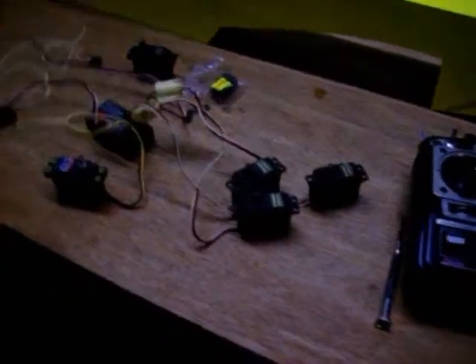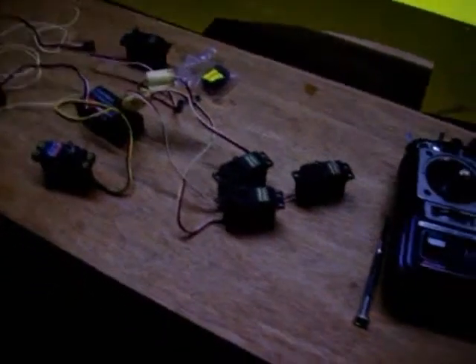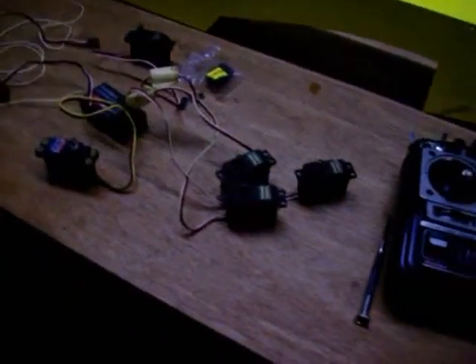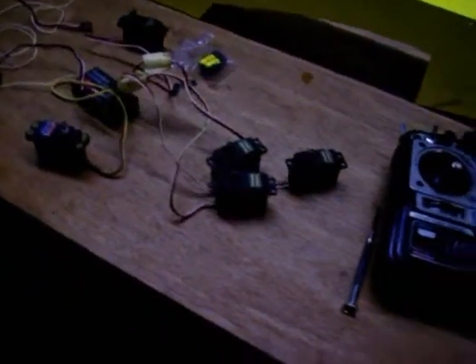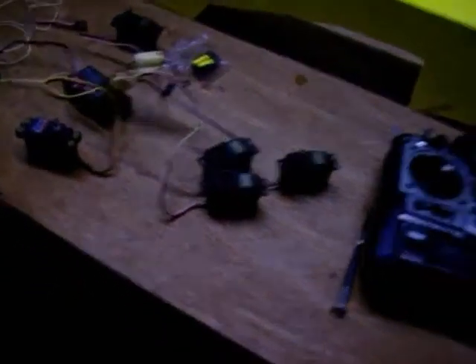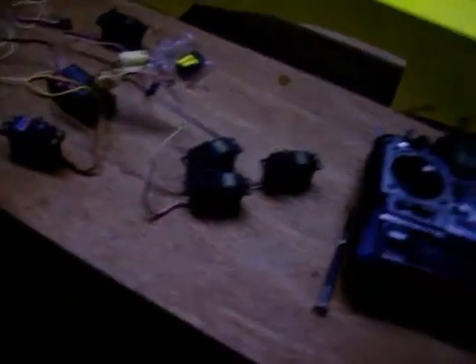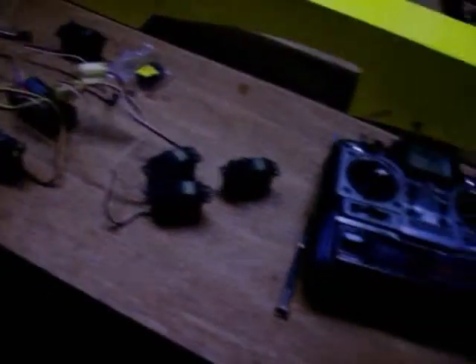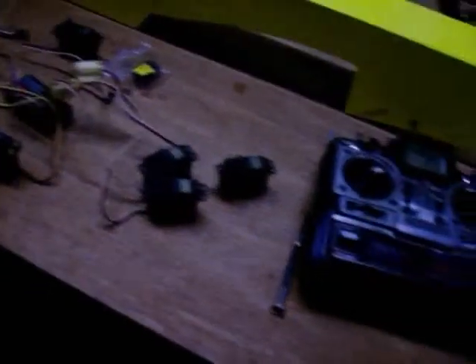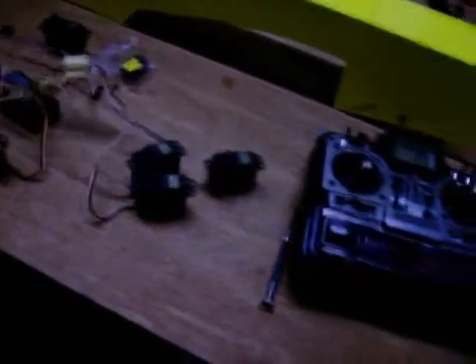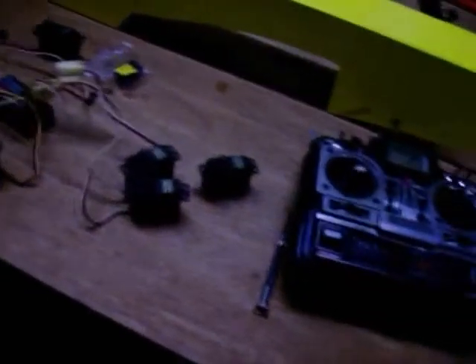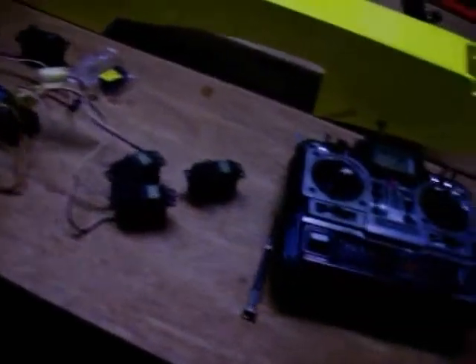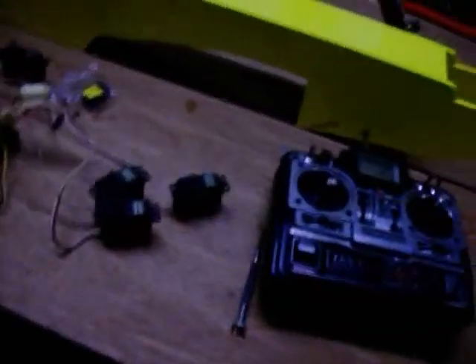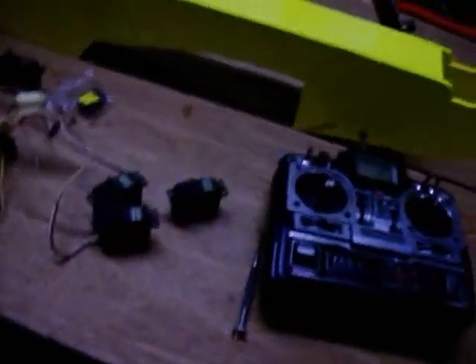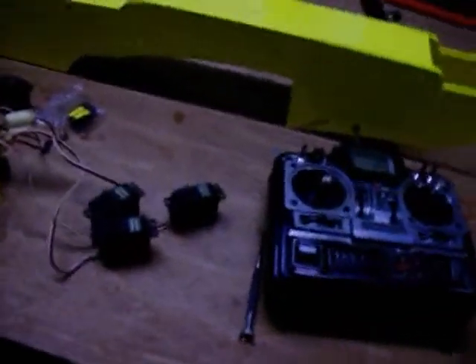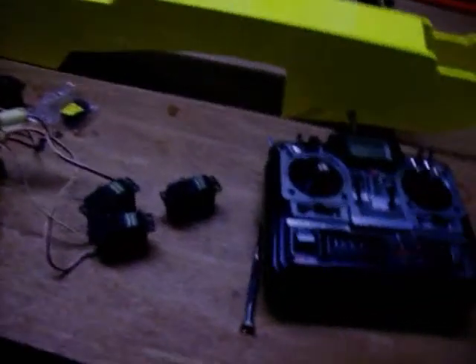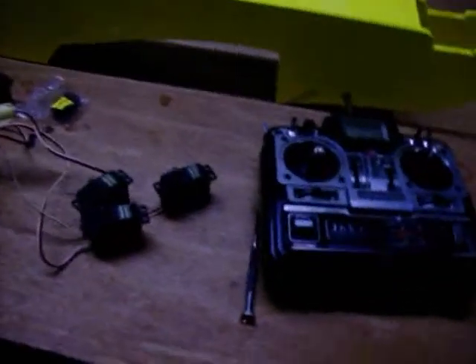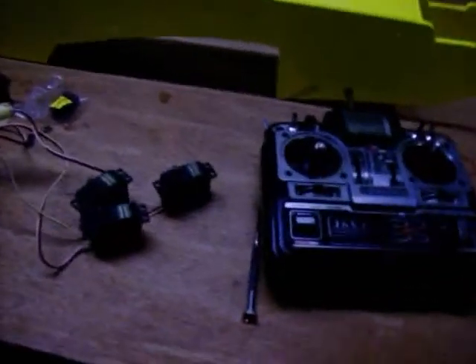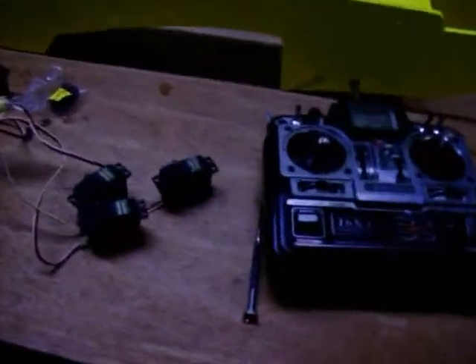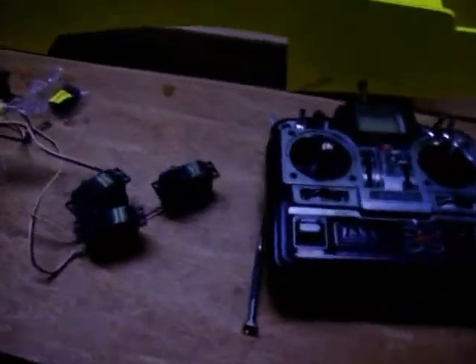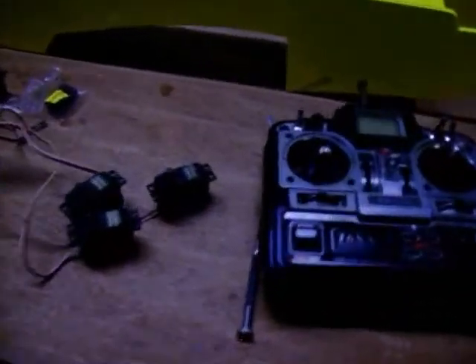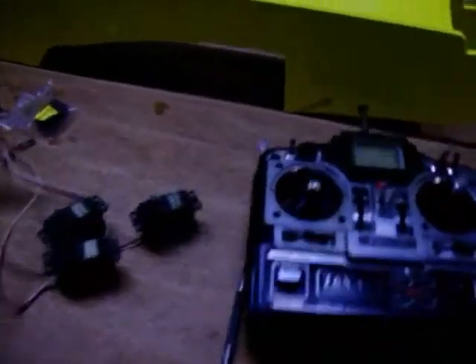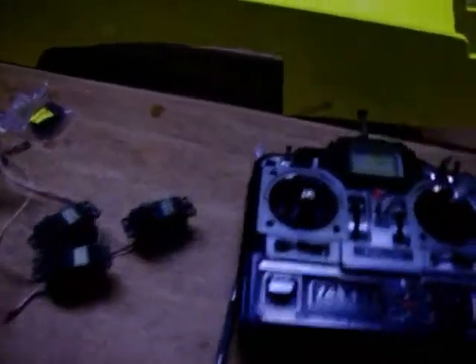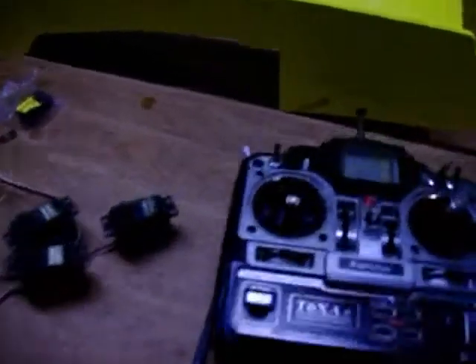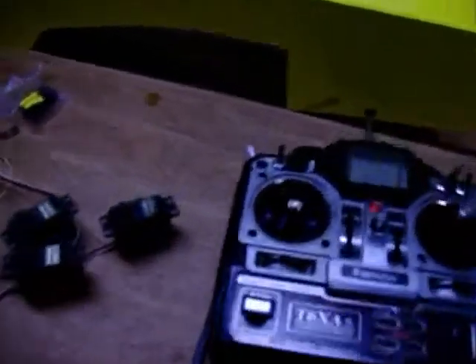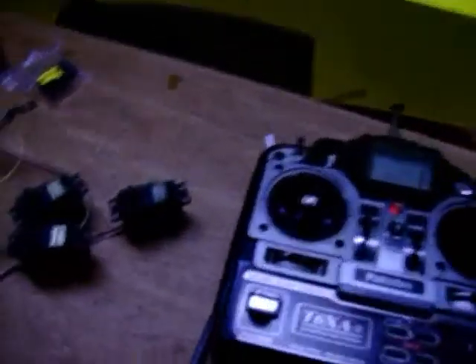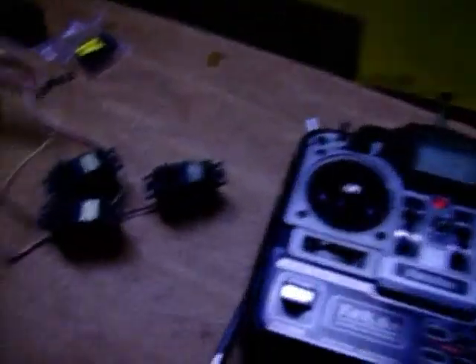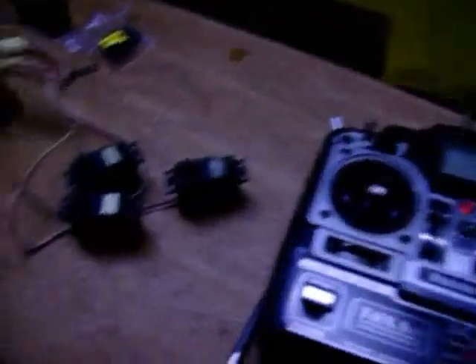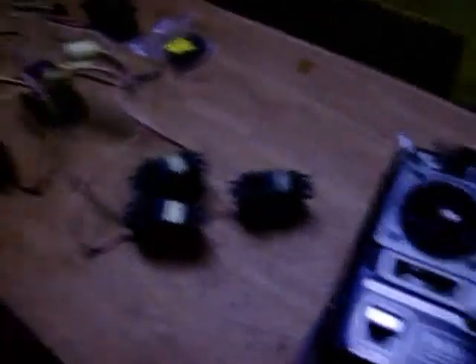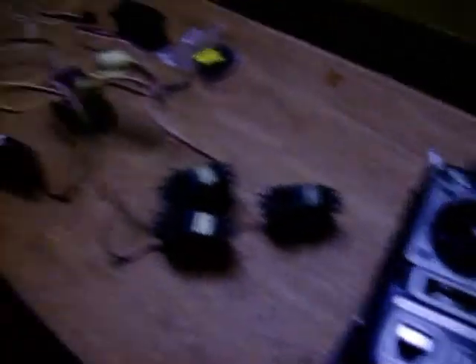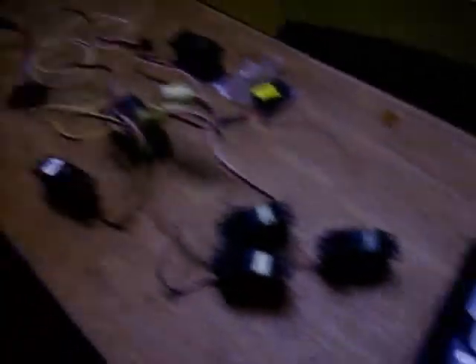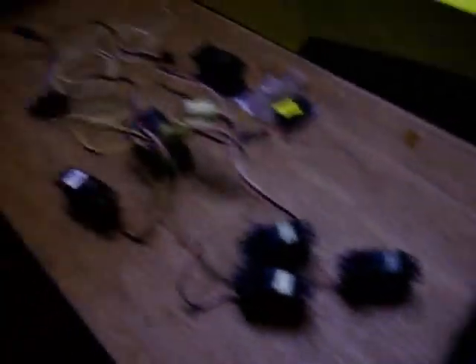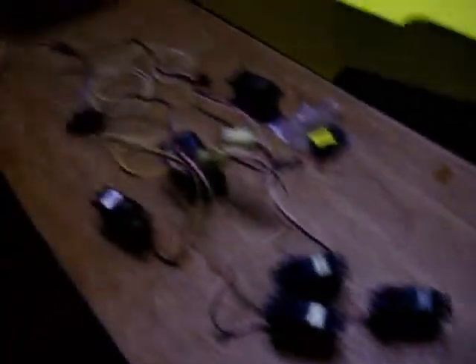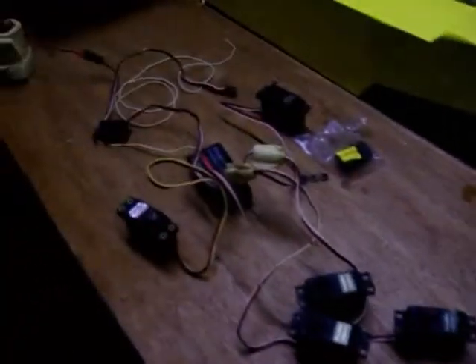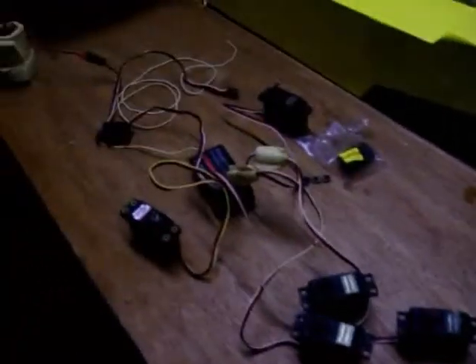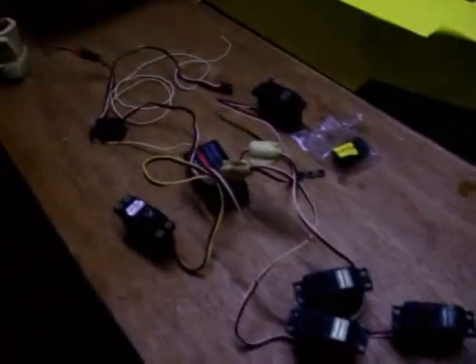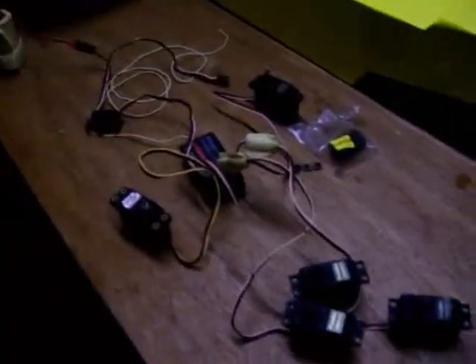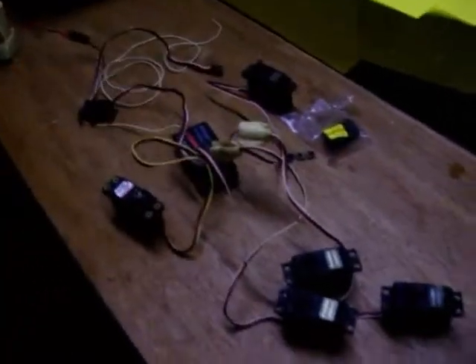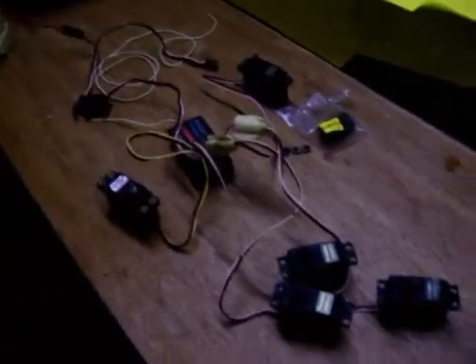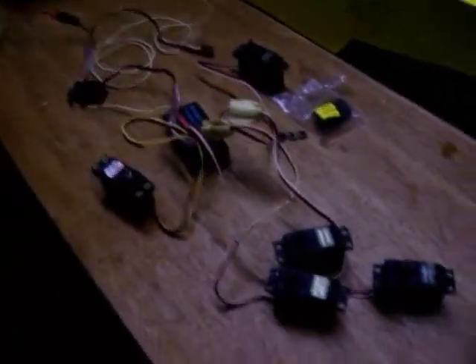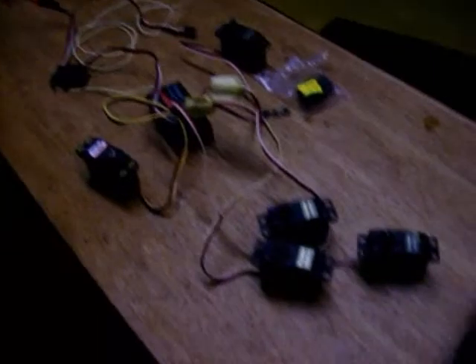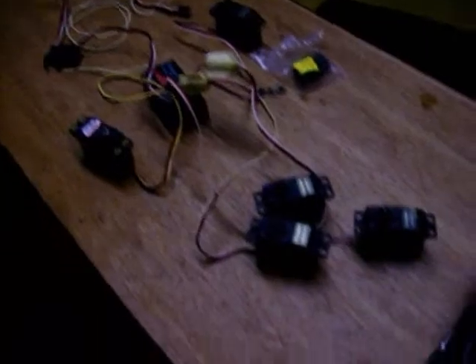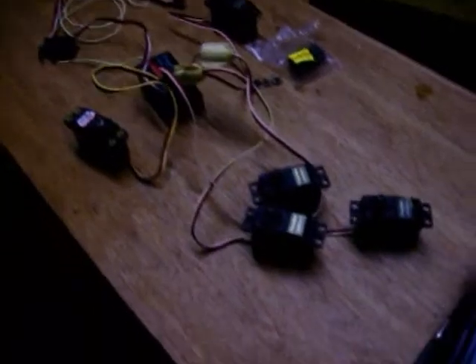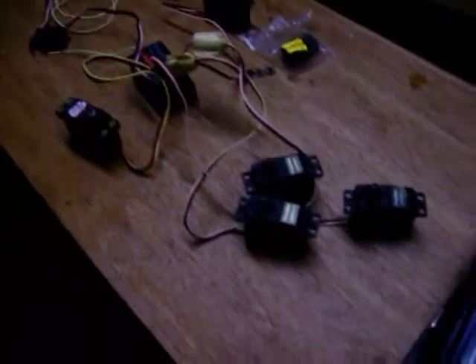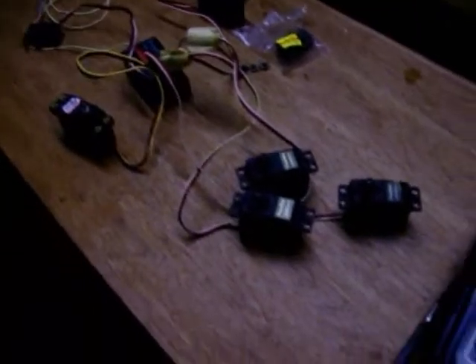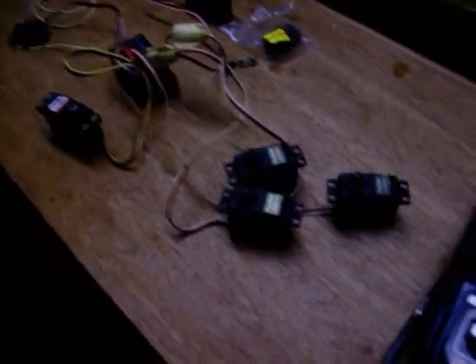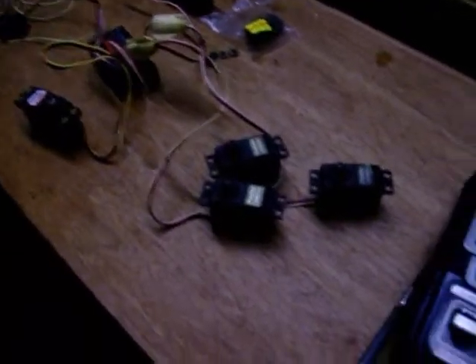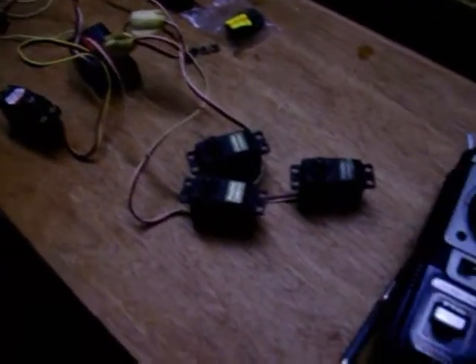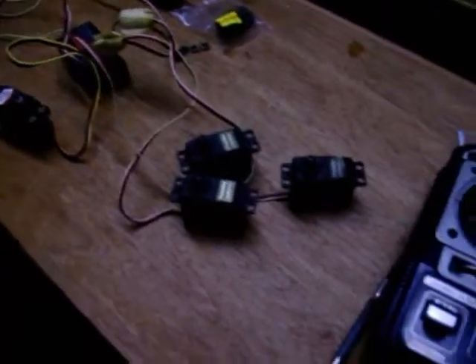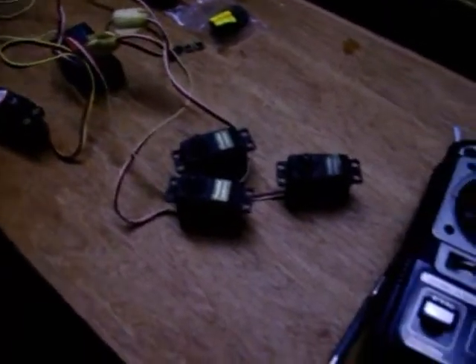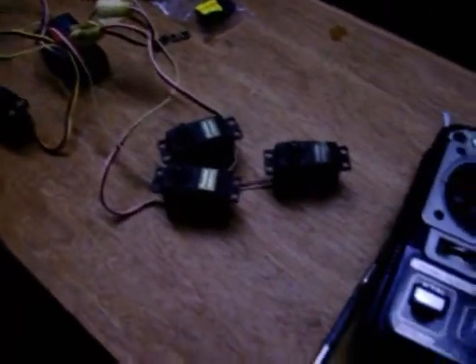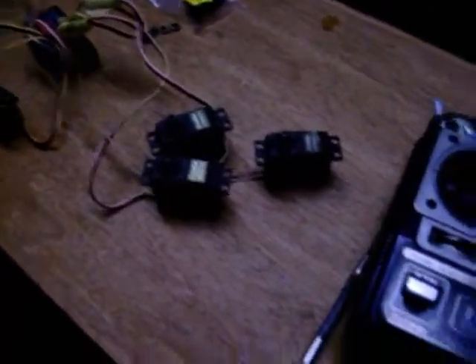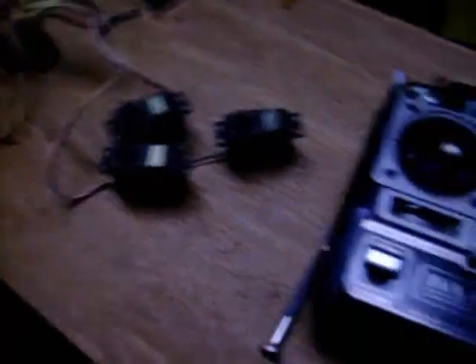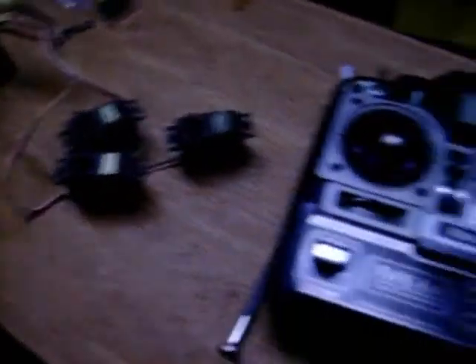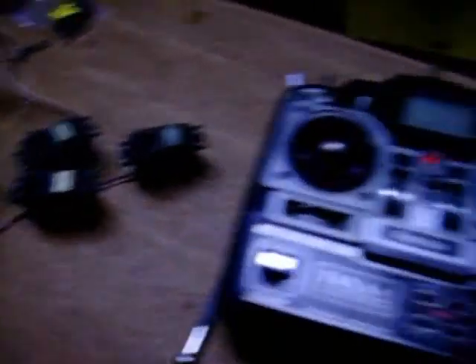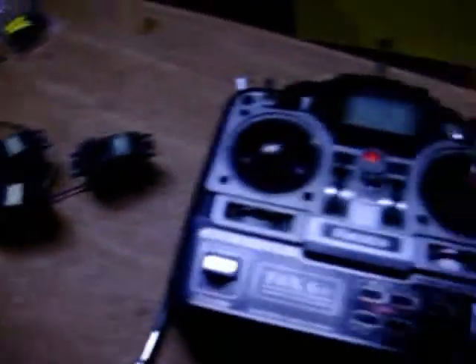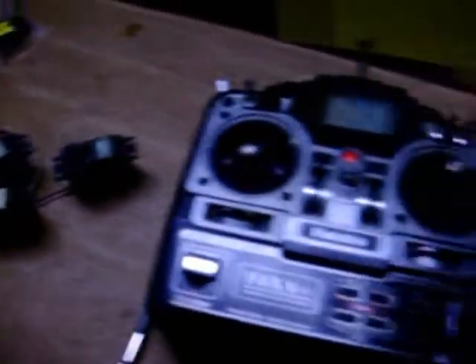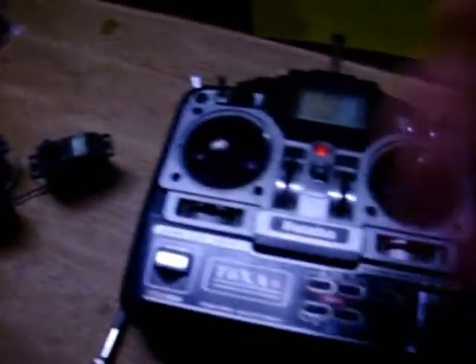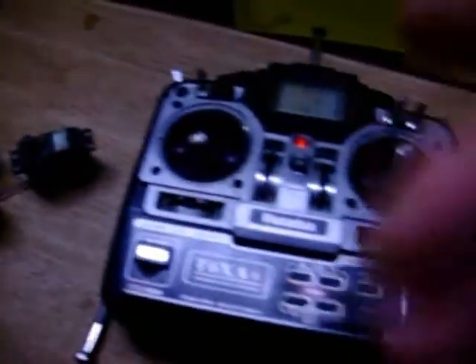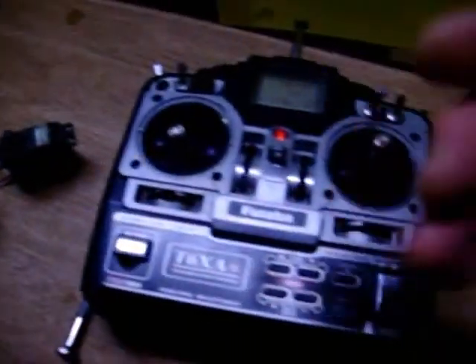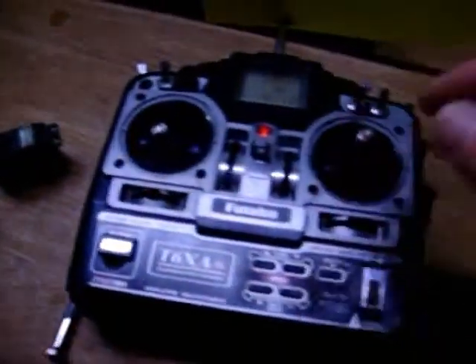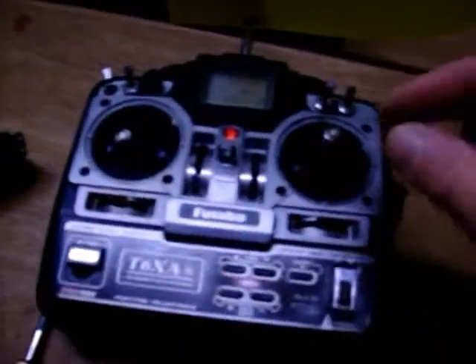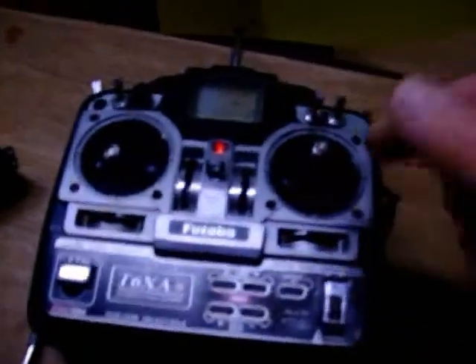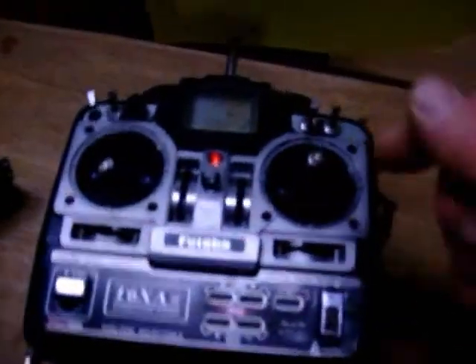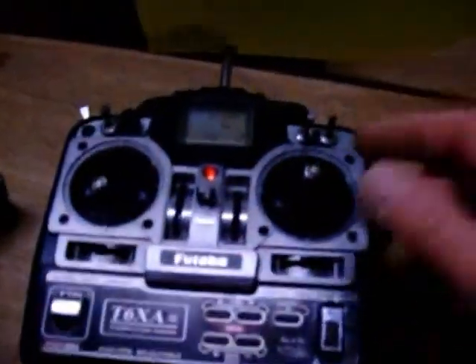The next thing we're going to do is install the servos. Before you install servos, check your system out and make sure your radio is all working.